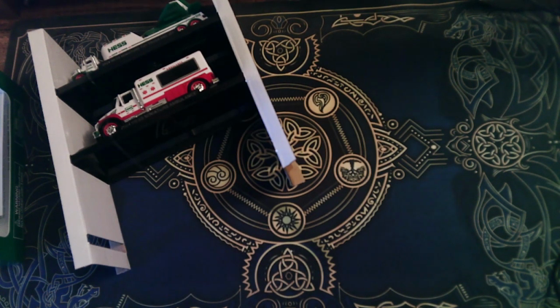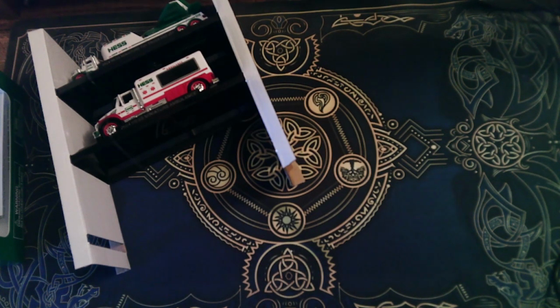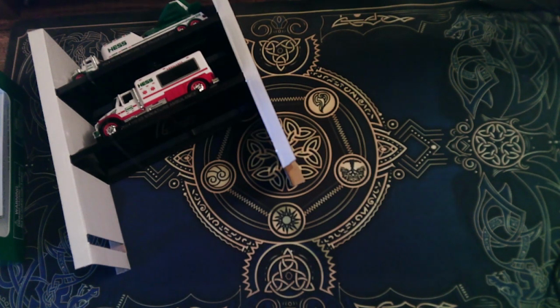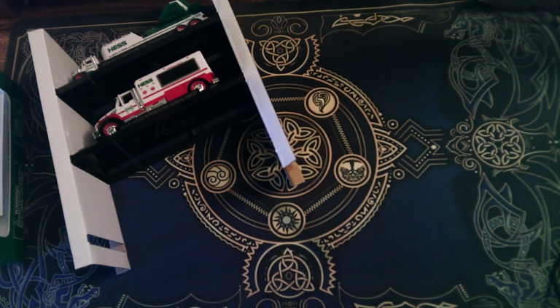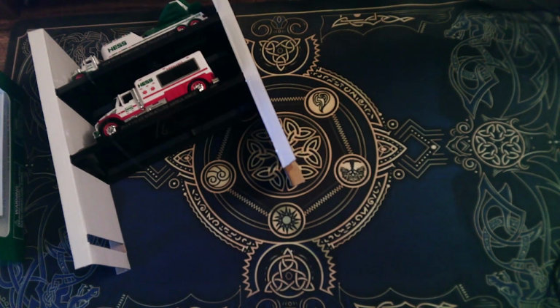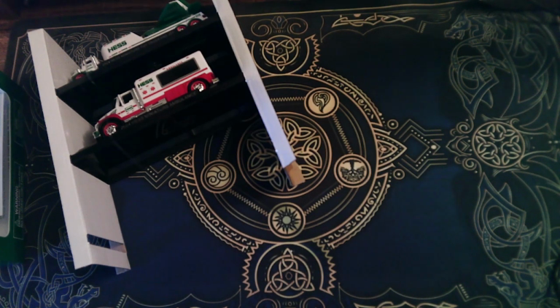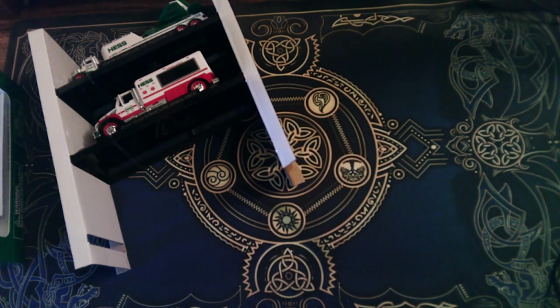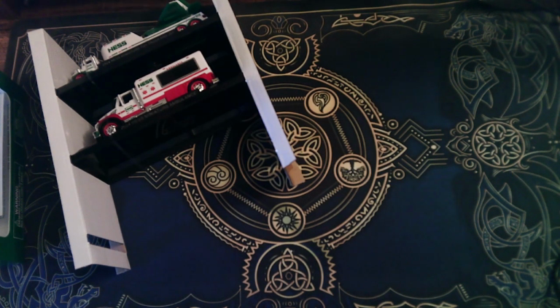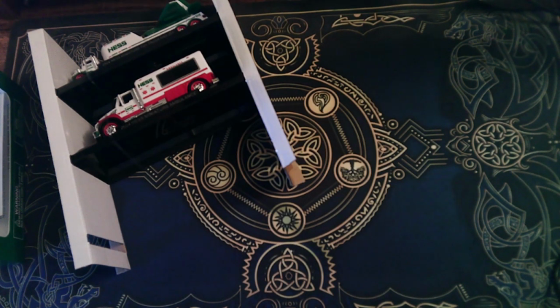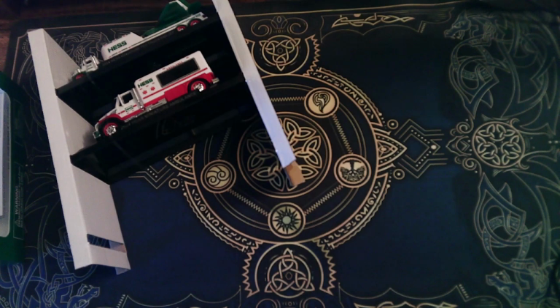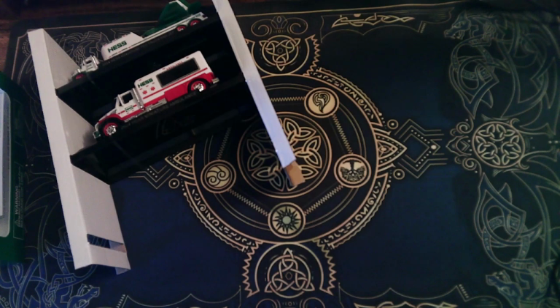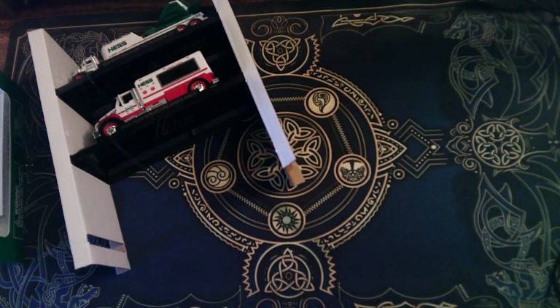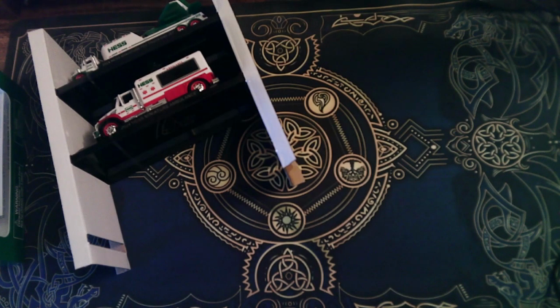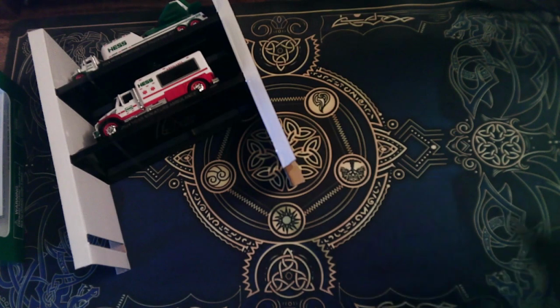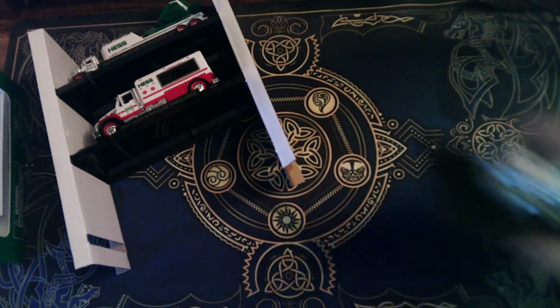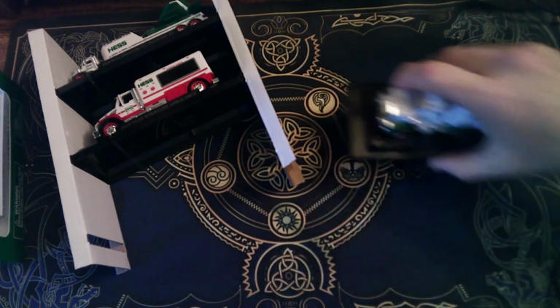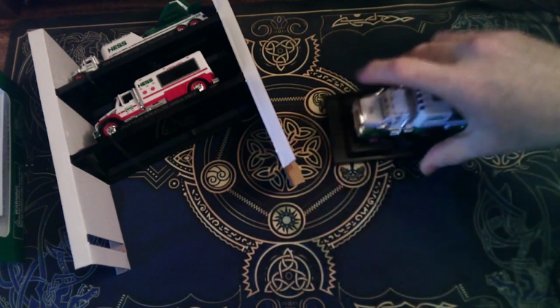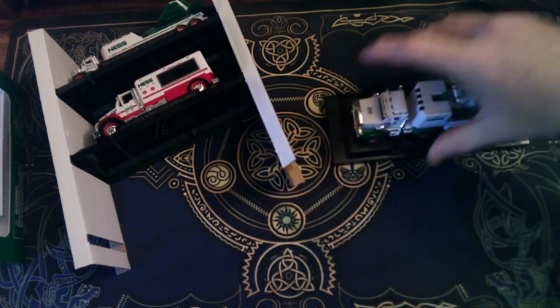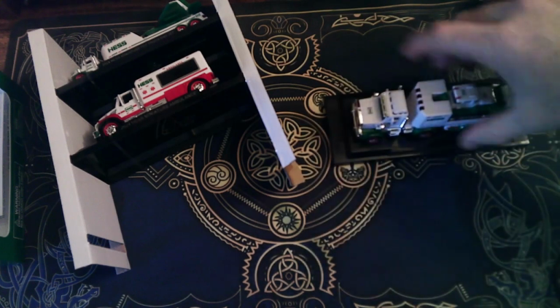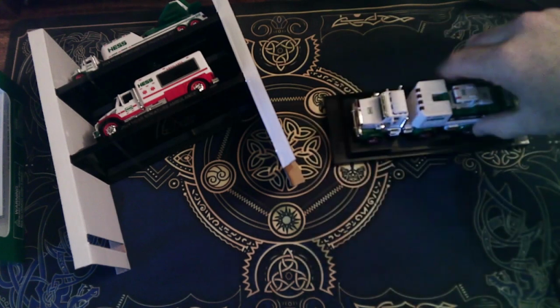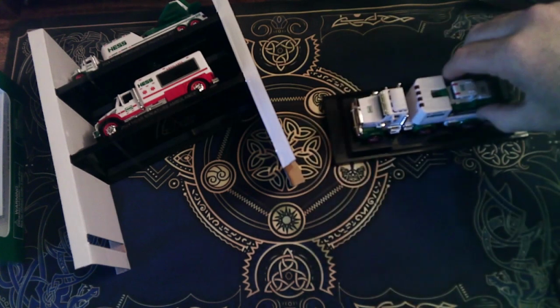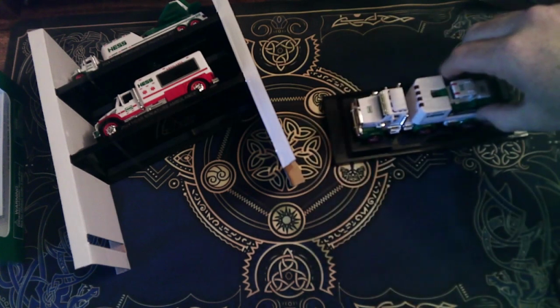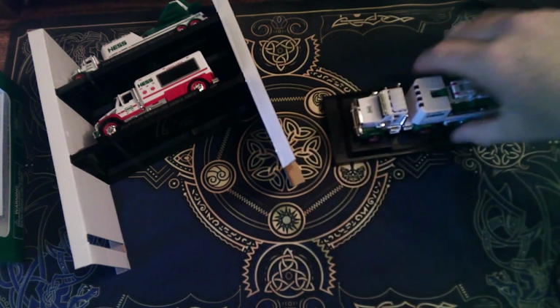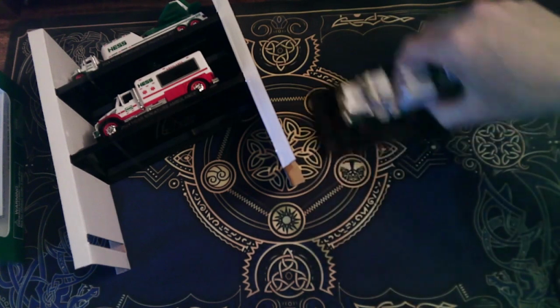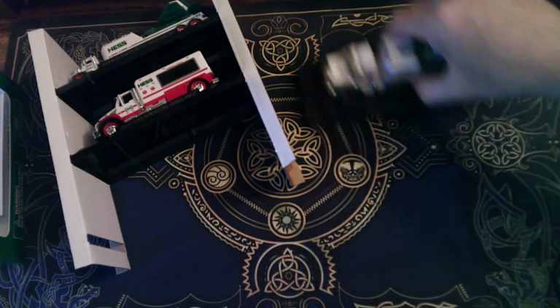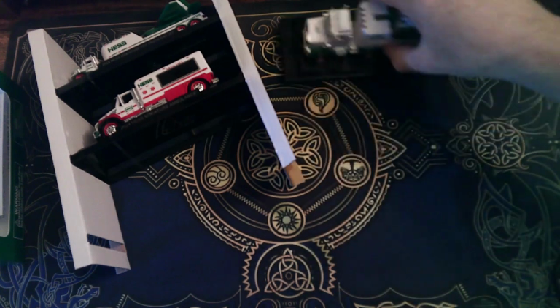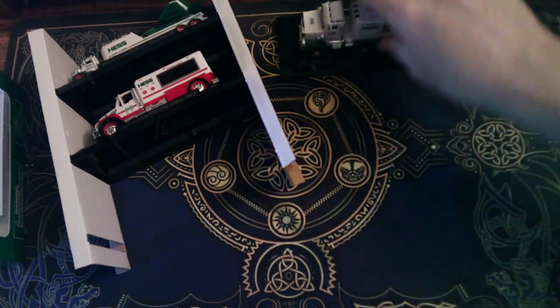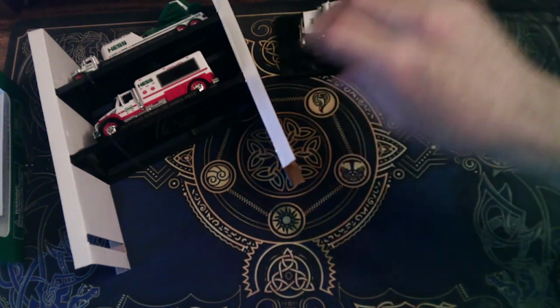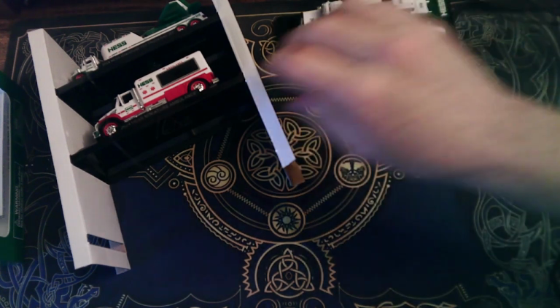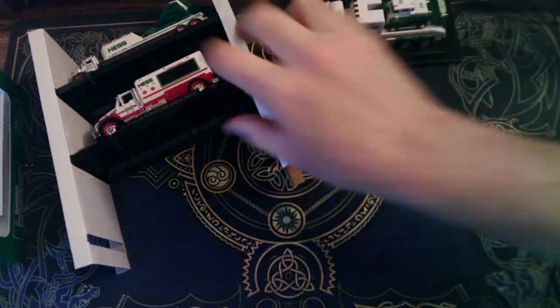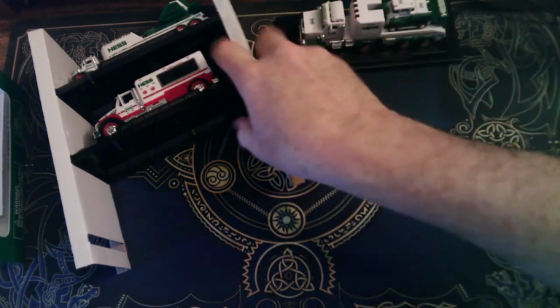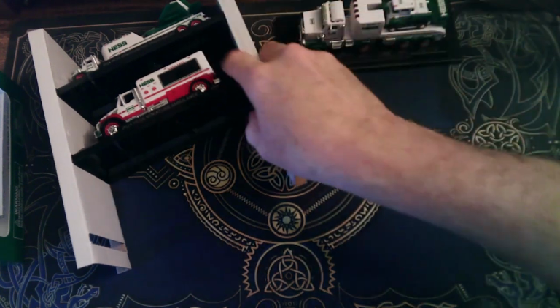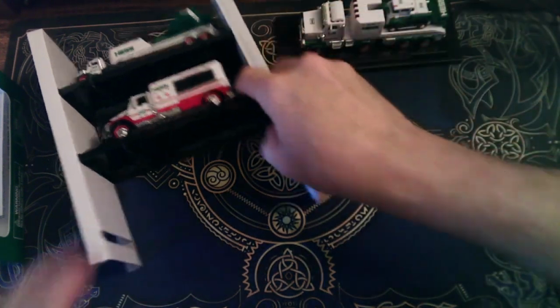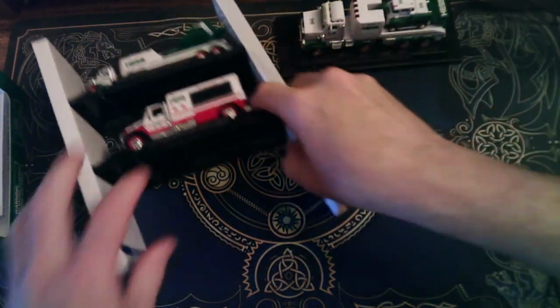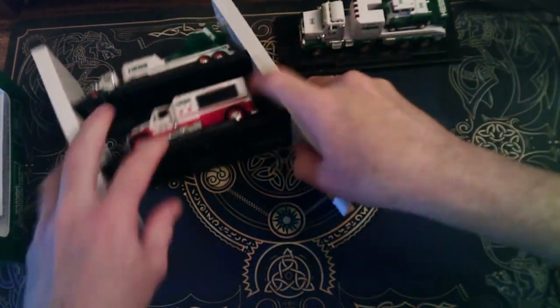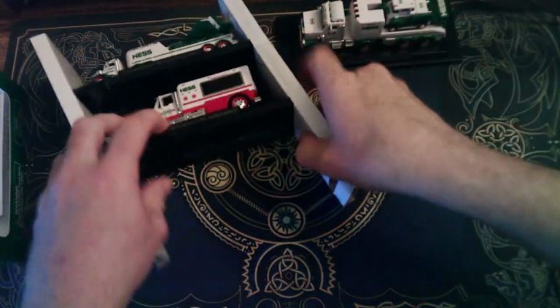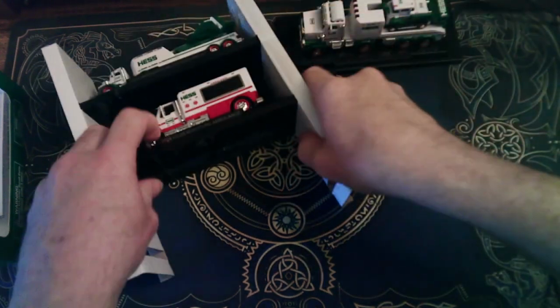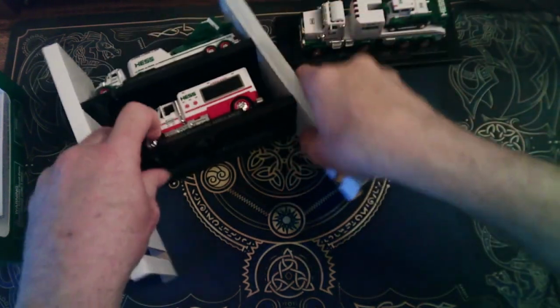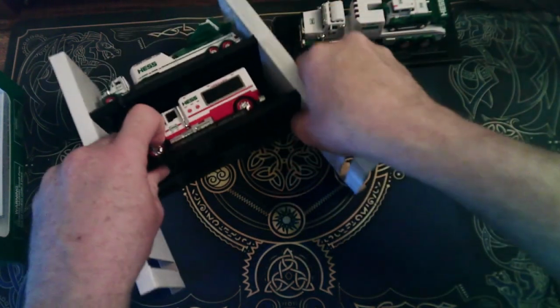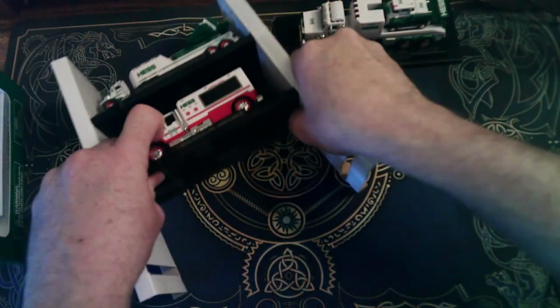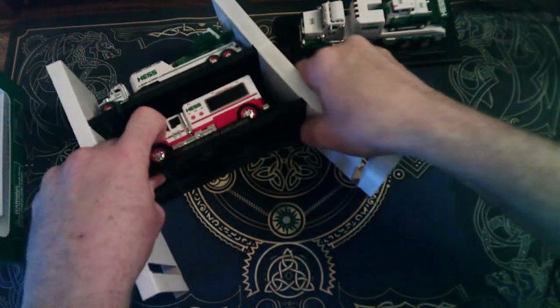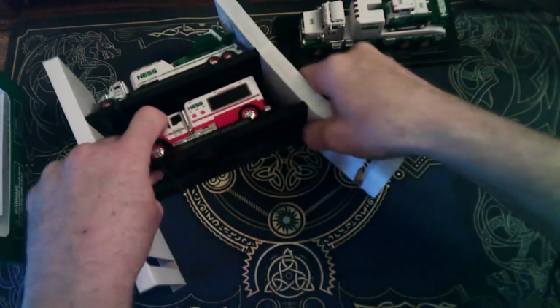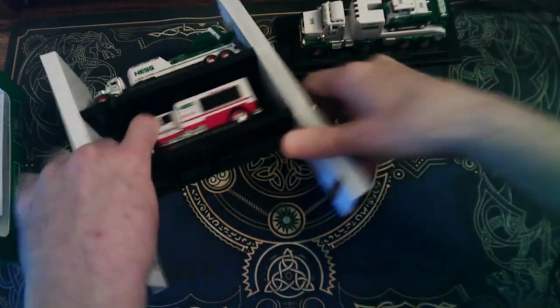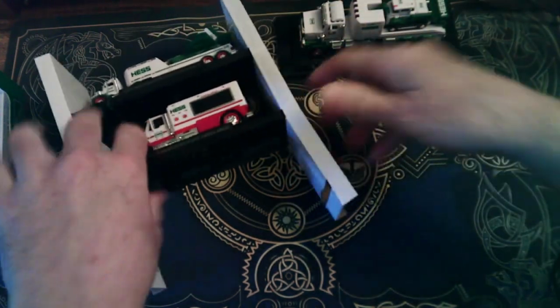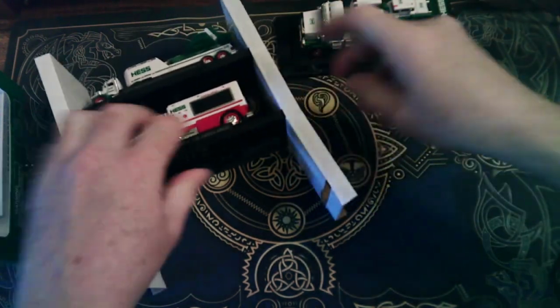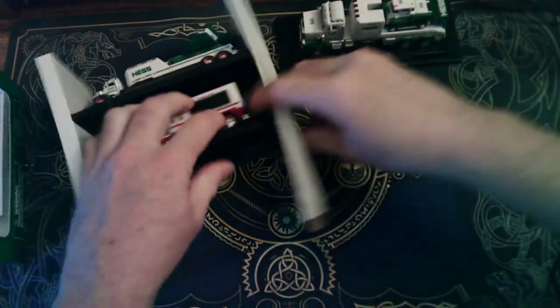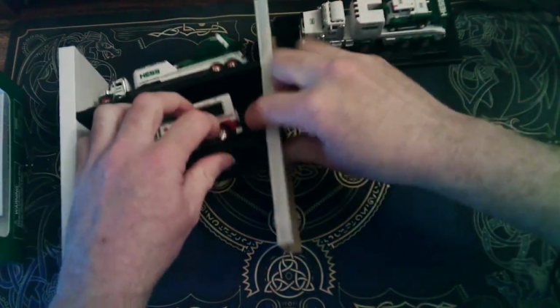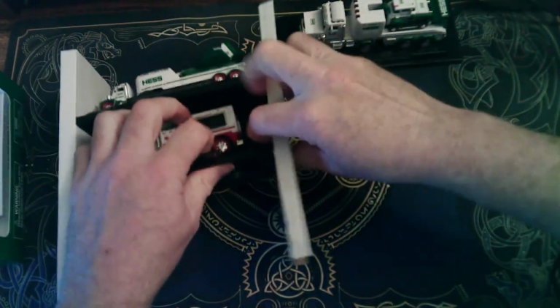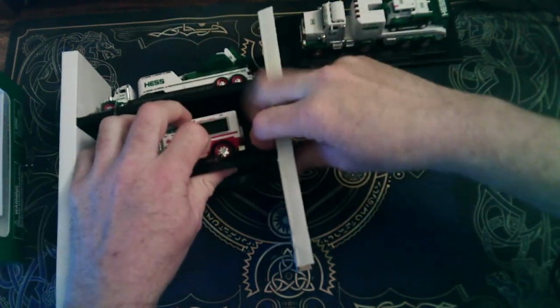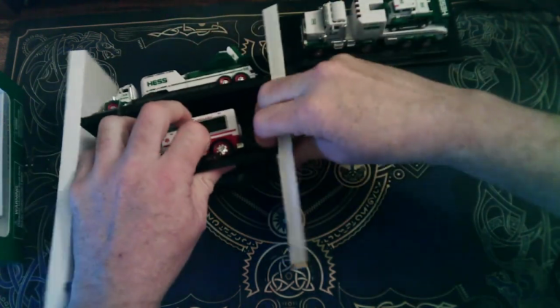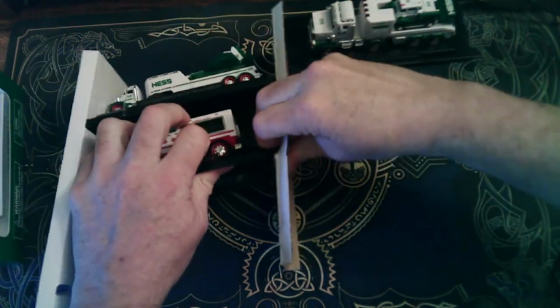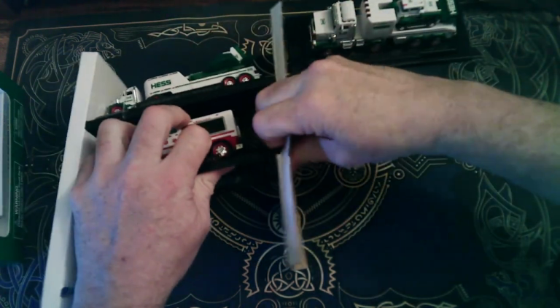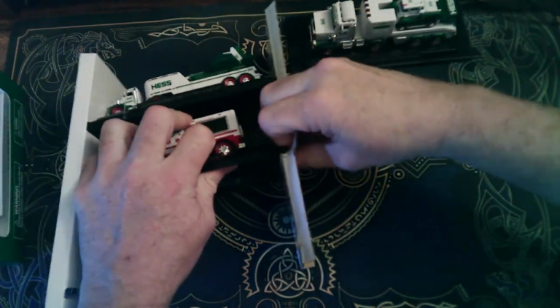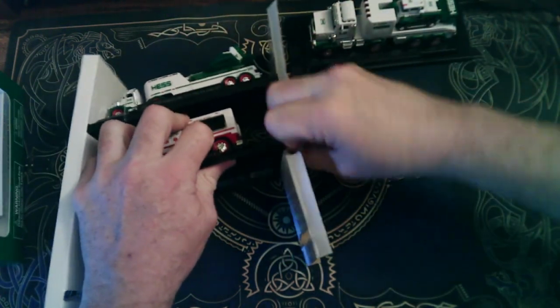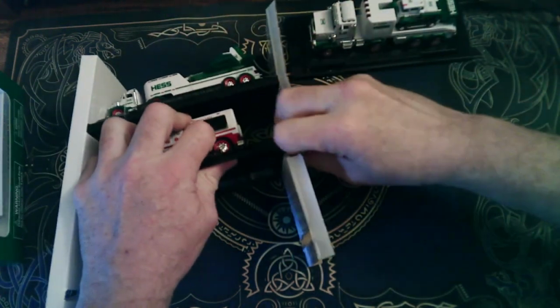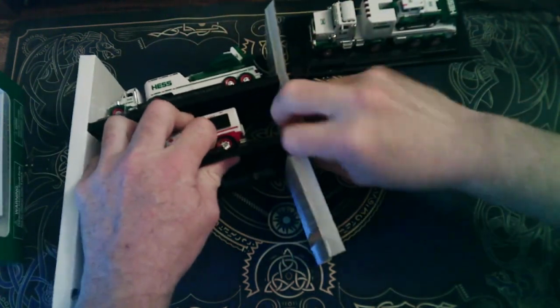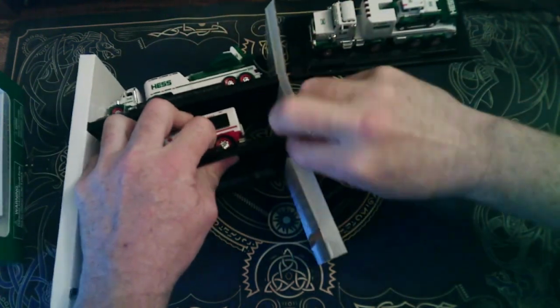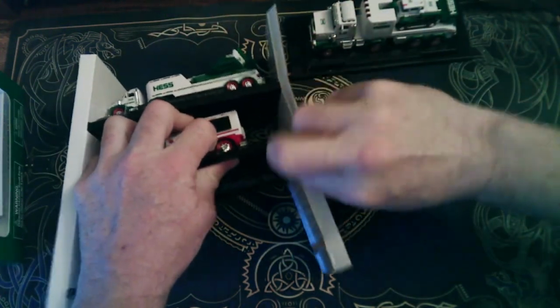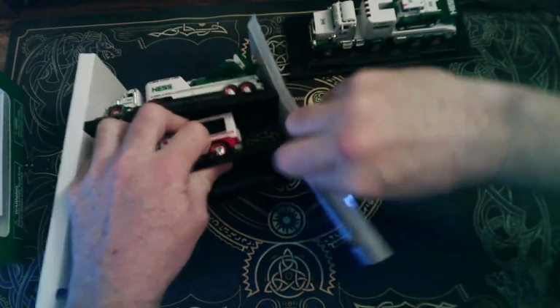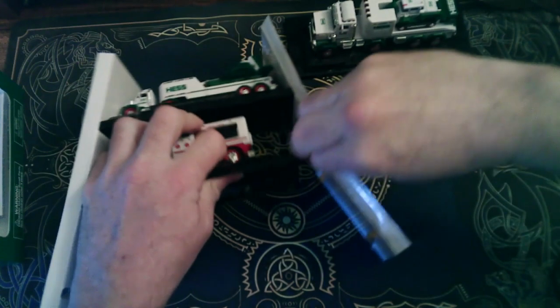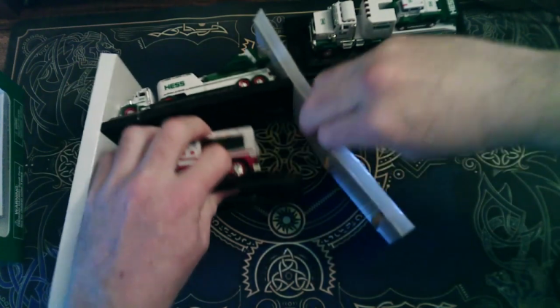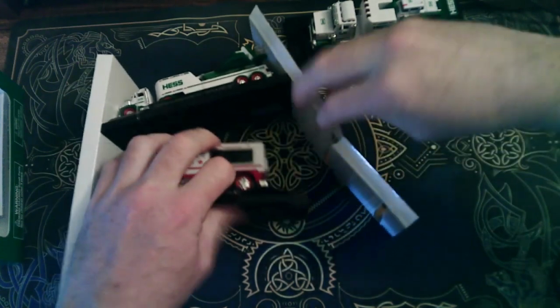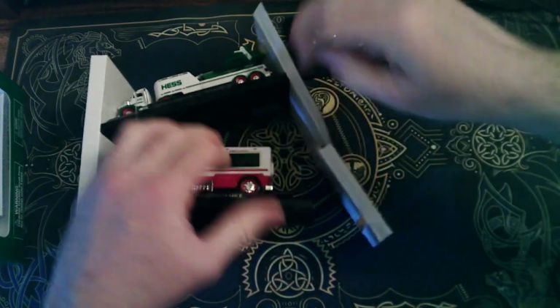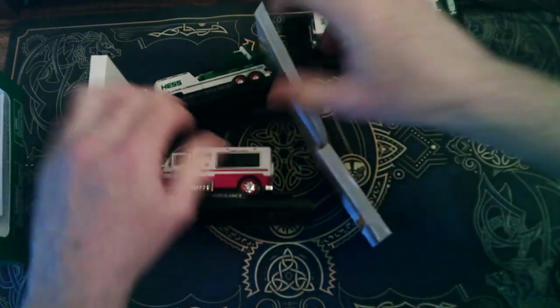Here we go. People are probably going to ask what the price is — the price is $35.99 plus tax. So let's do the 2010 jet.